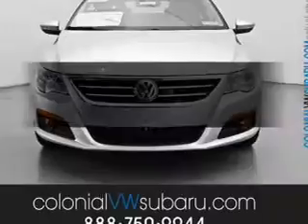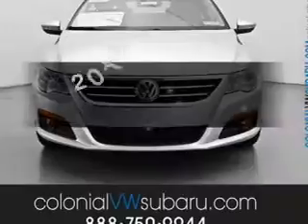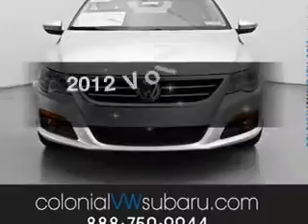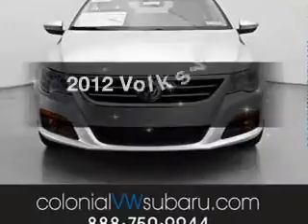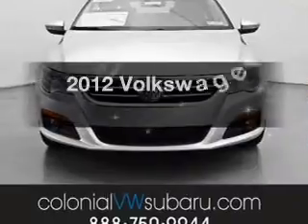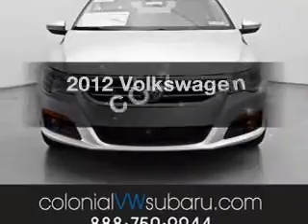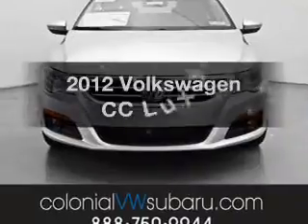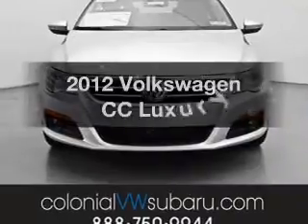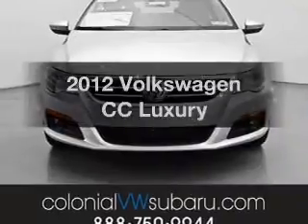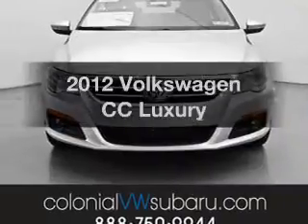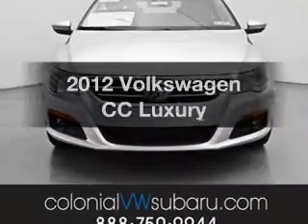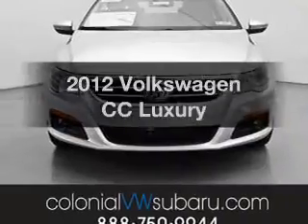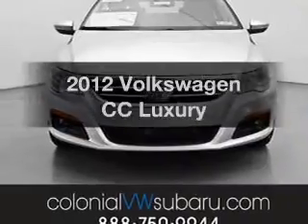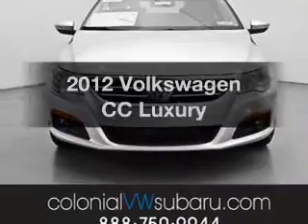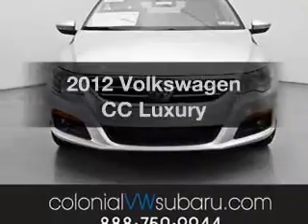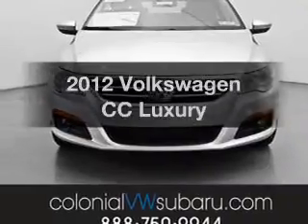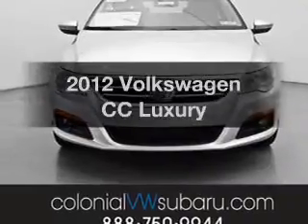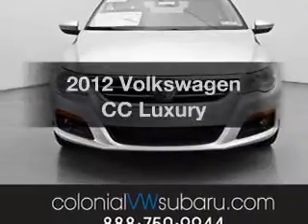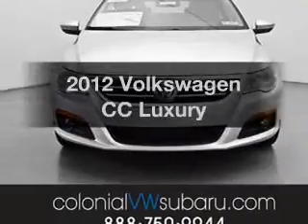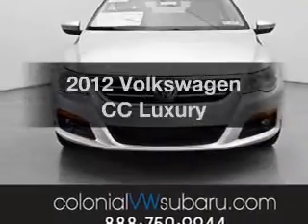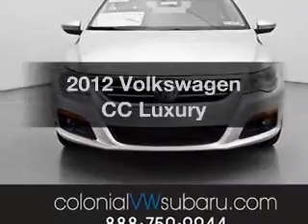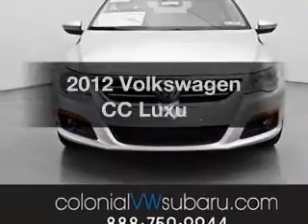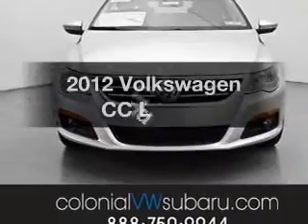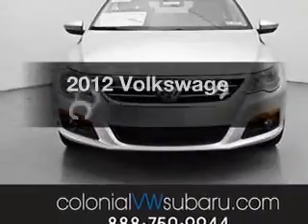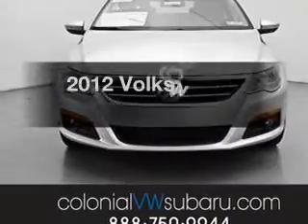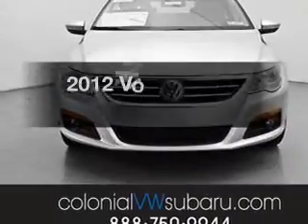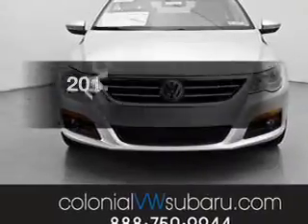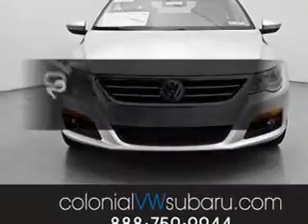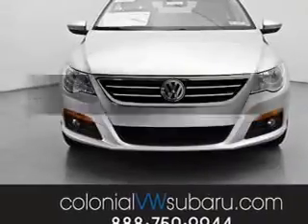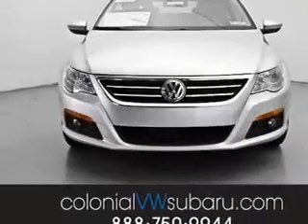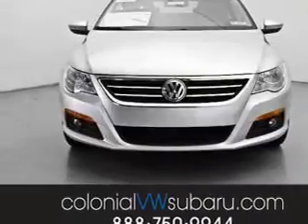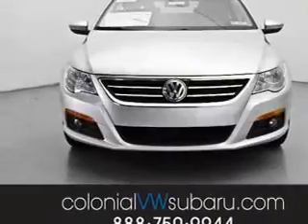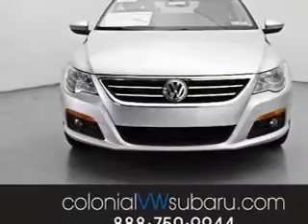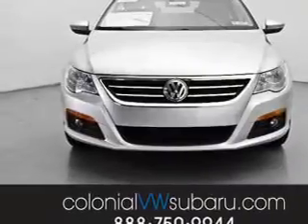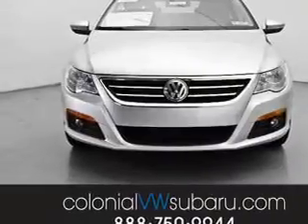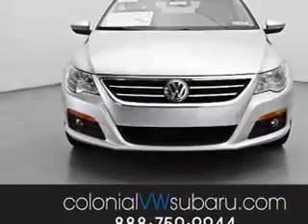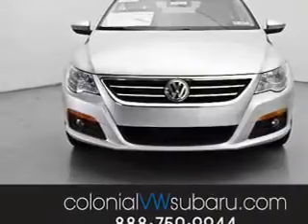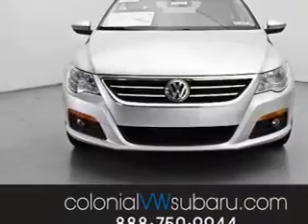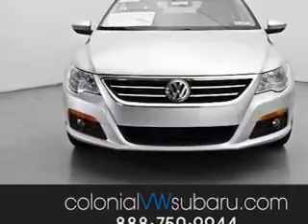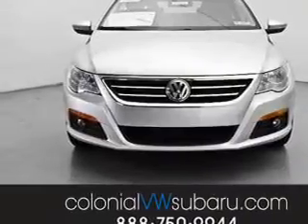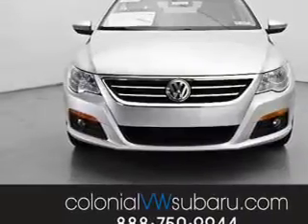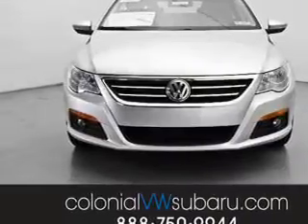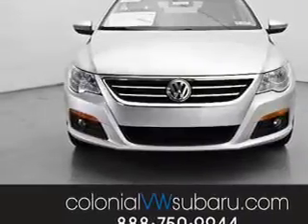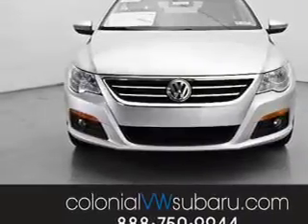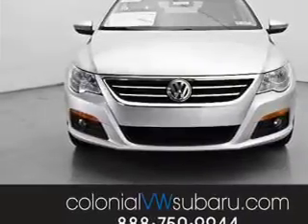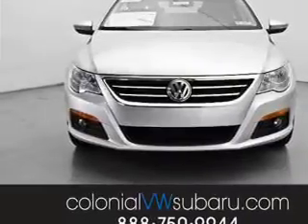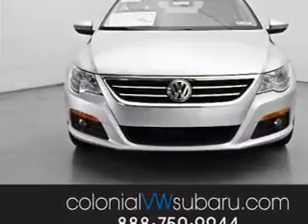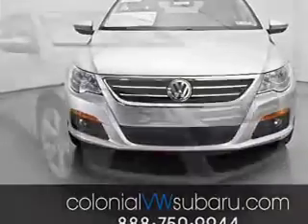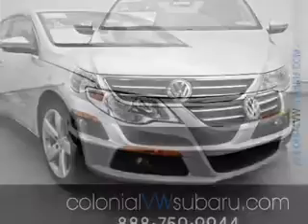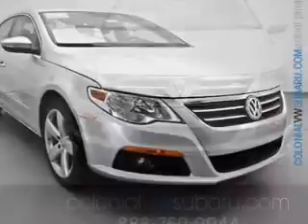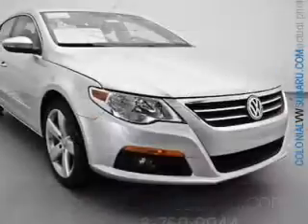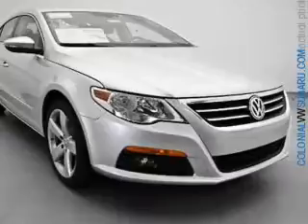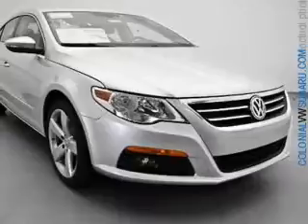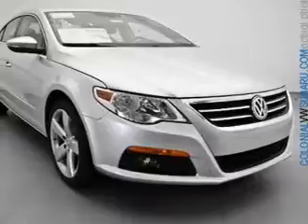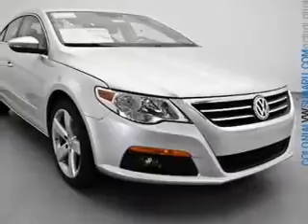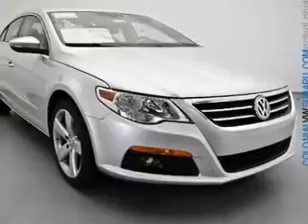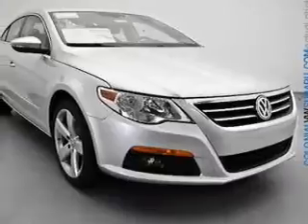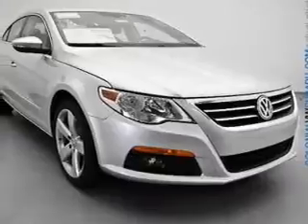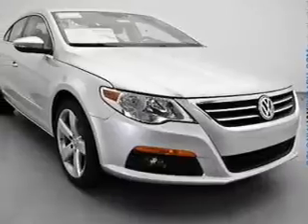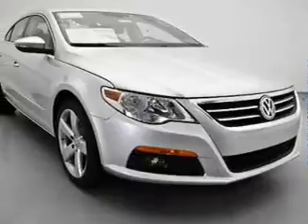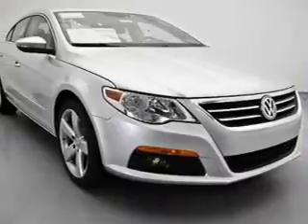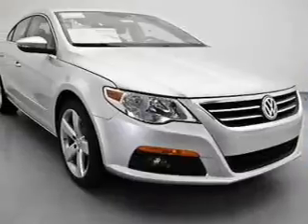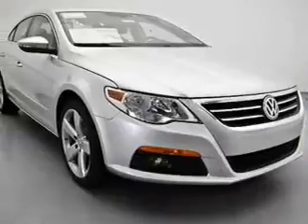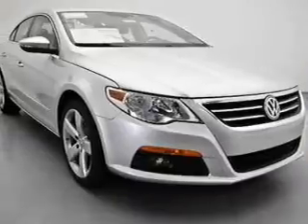Introducing the 2012 Volkswagen CC. If you're looking for an automobile with great attributes, look no further.